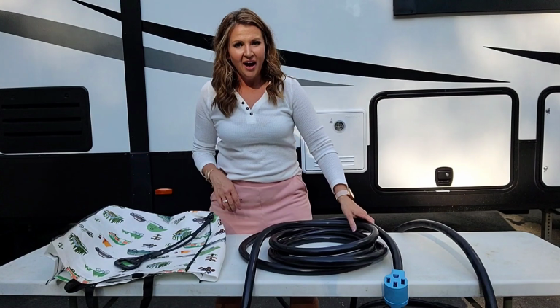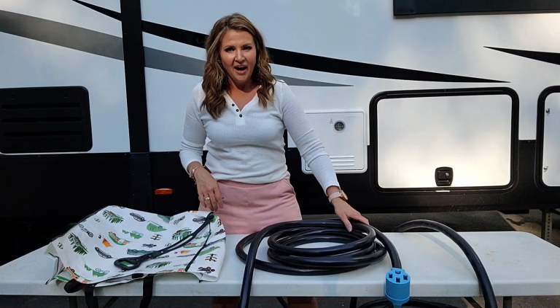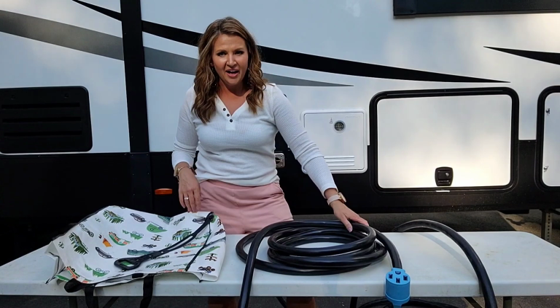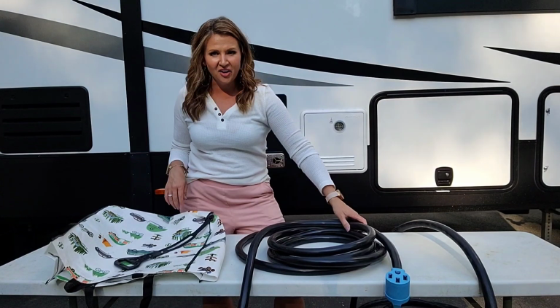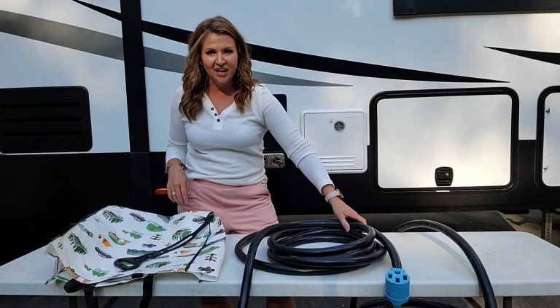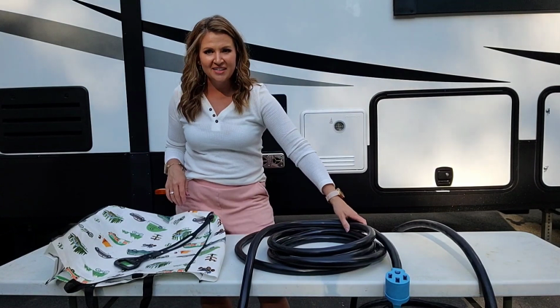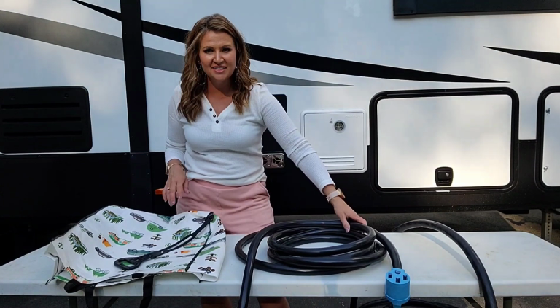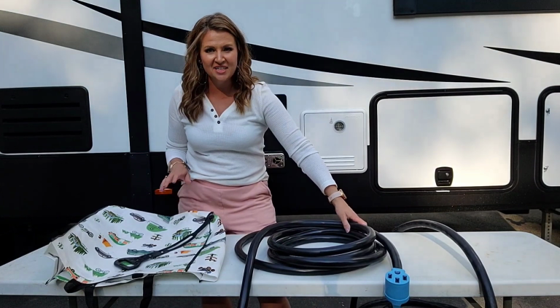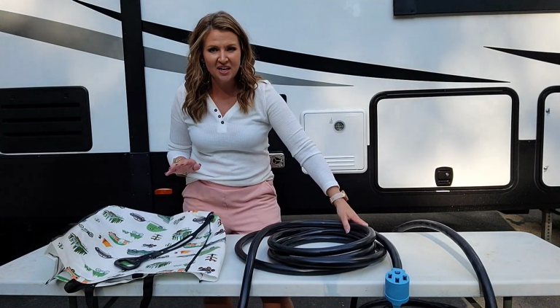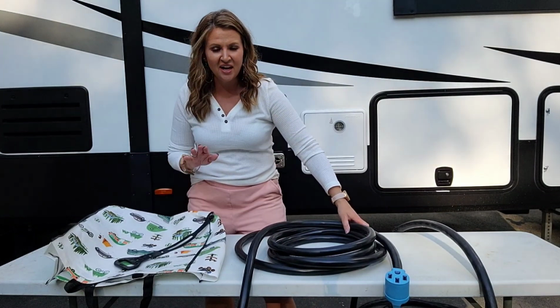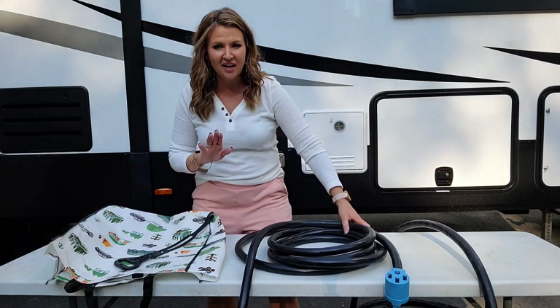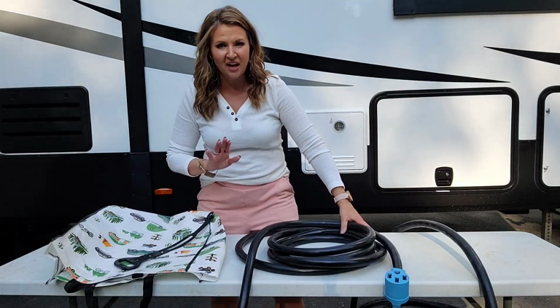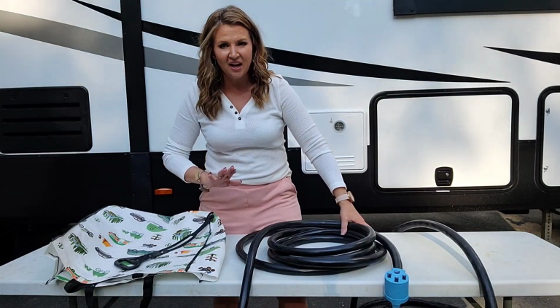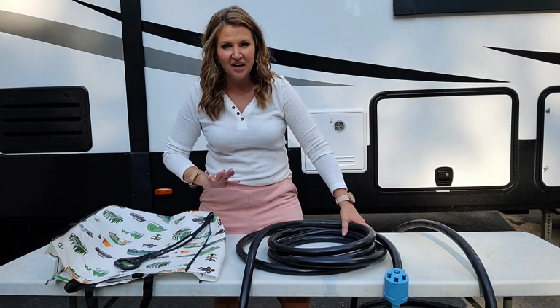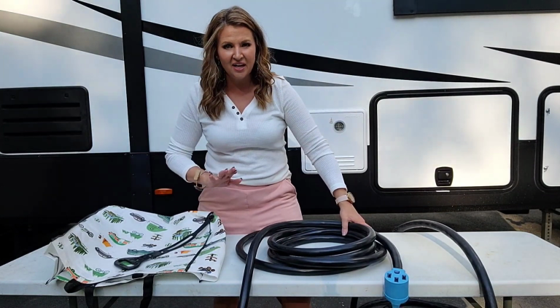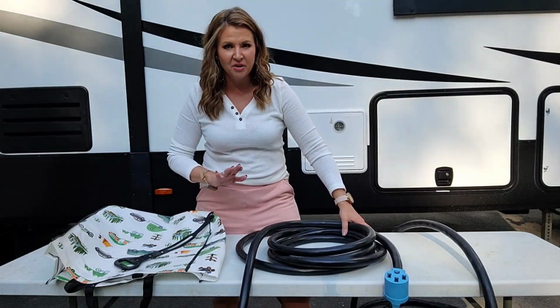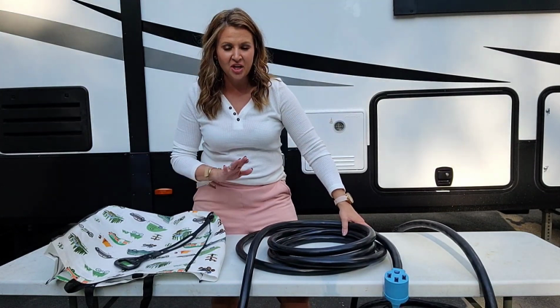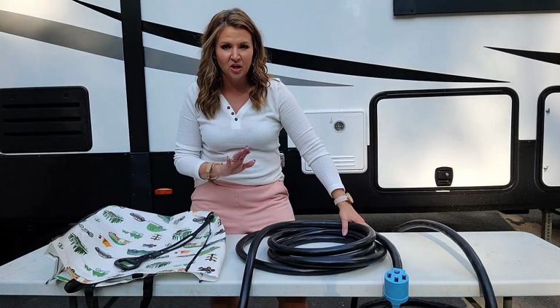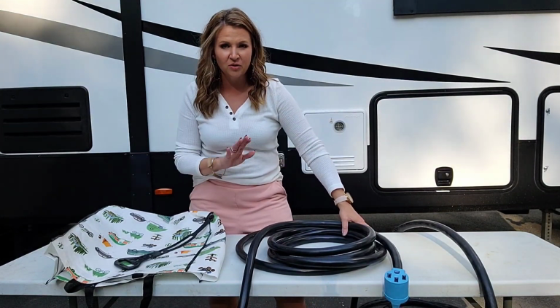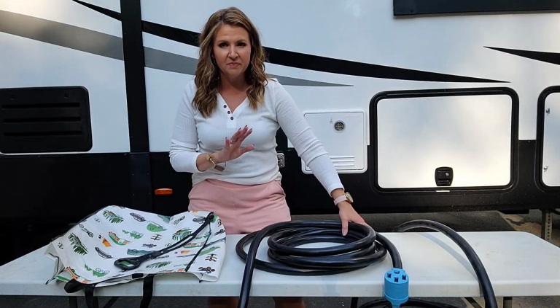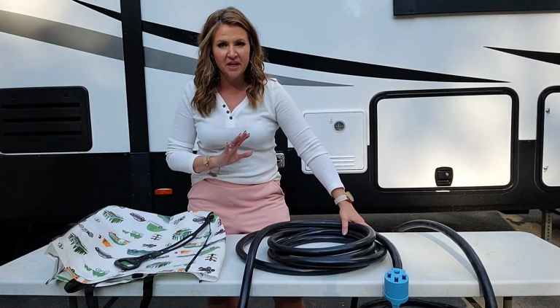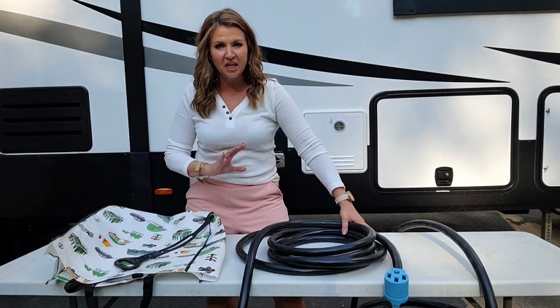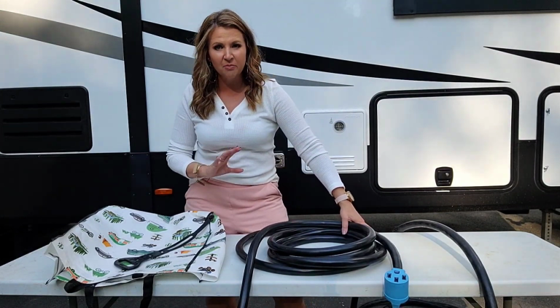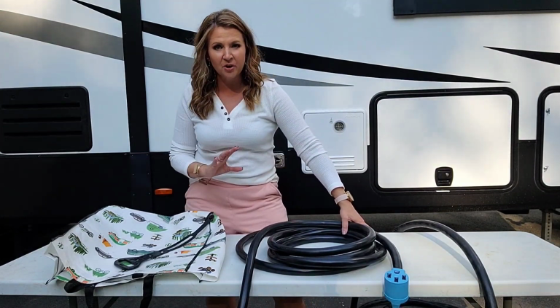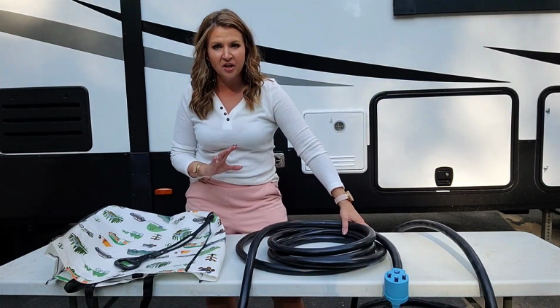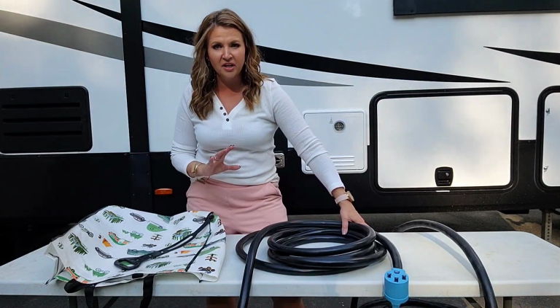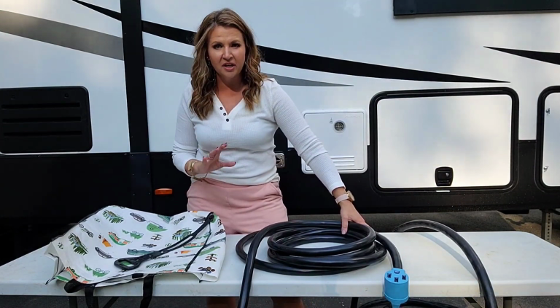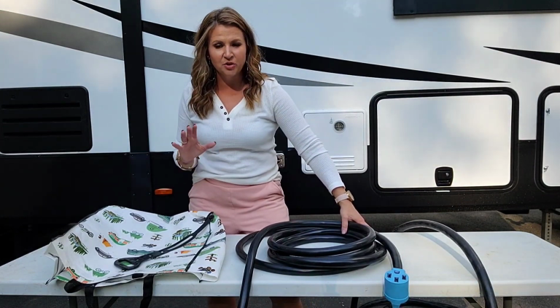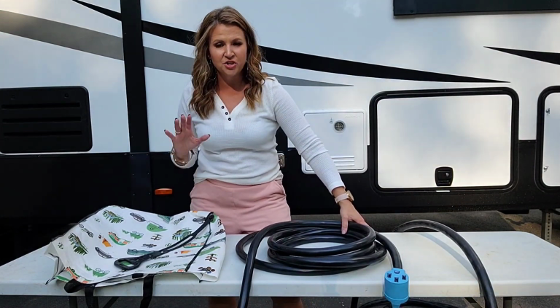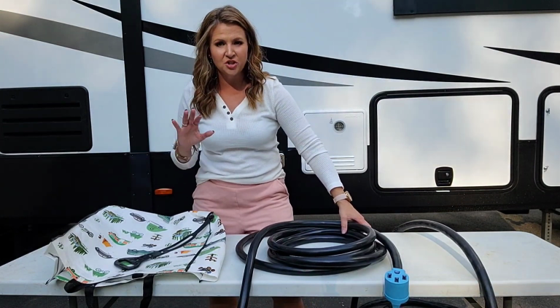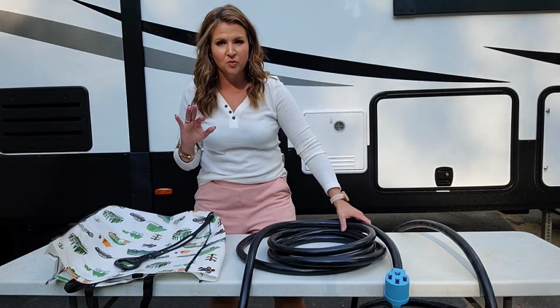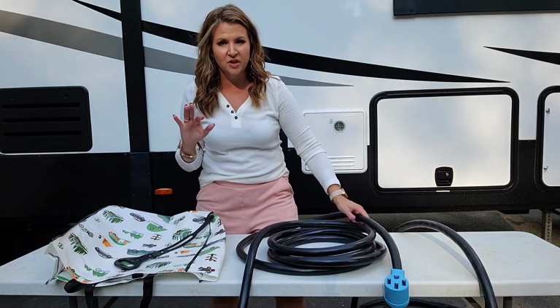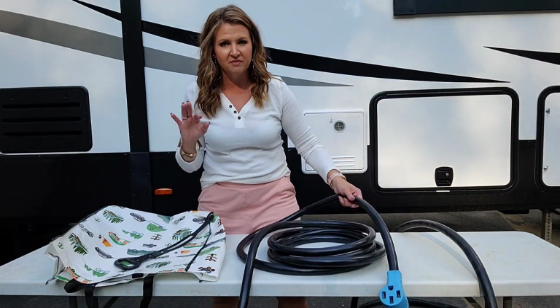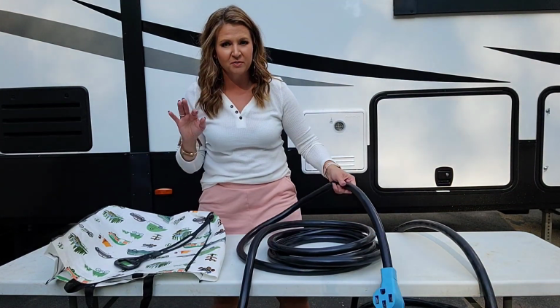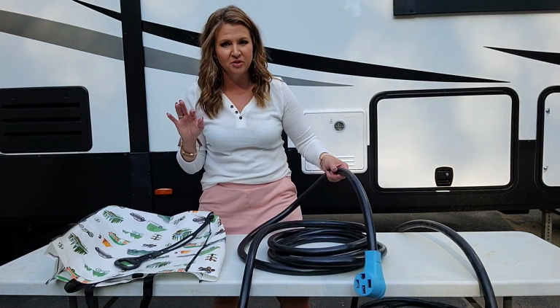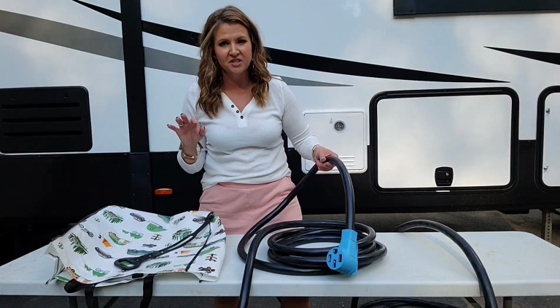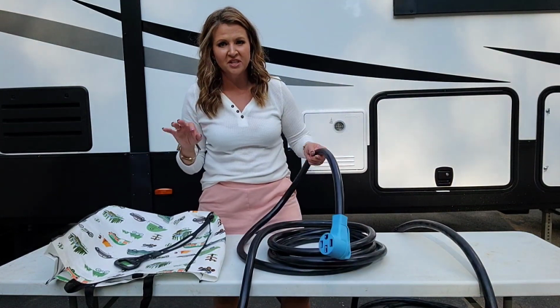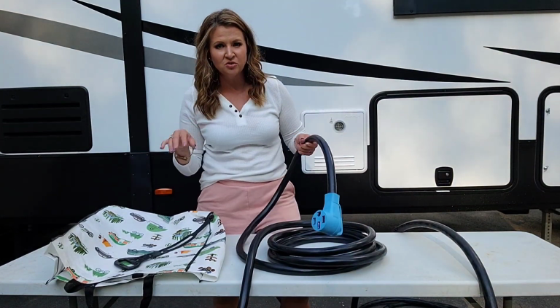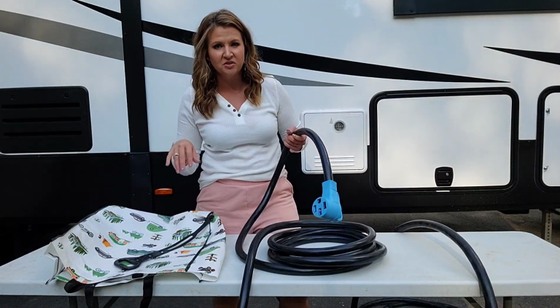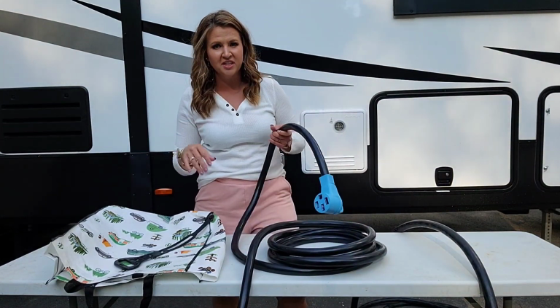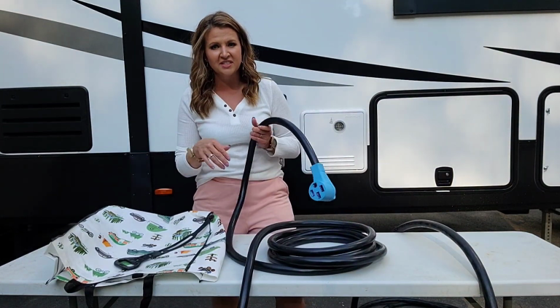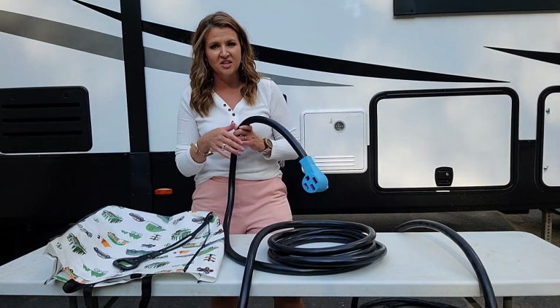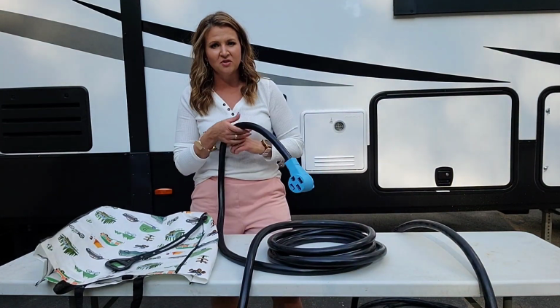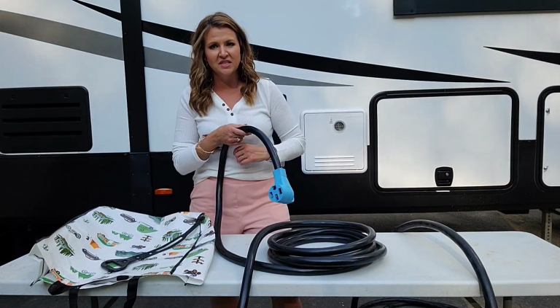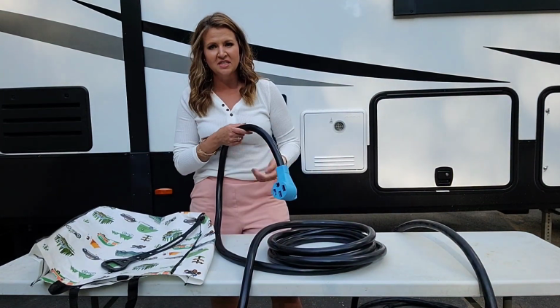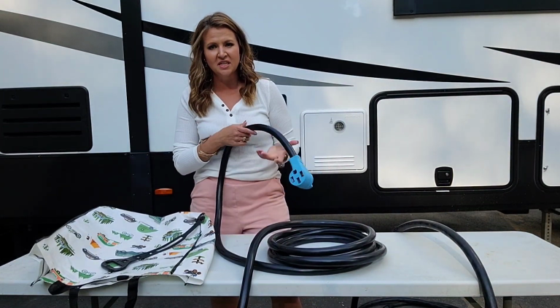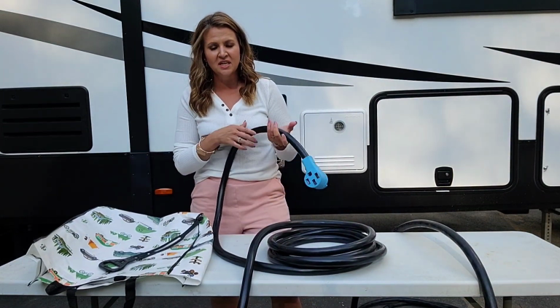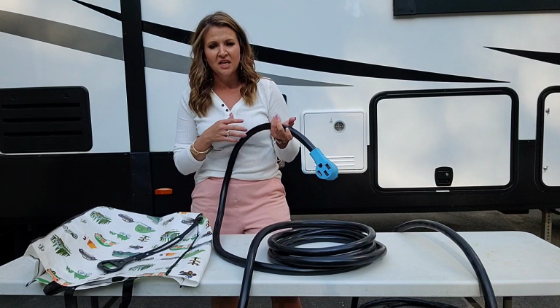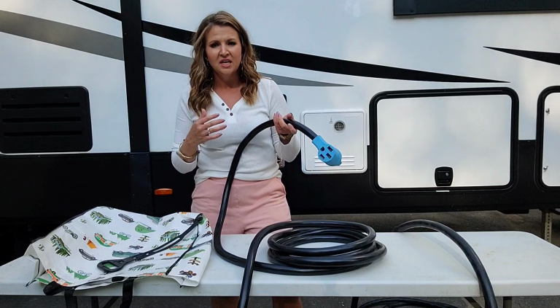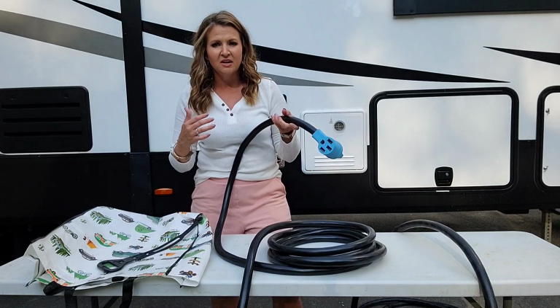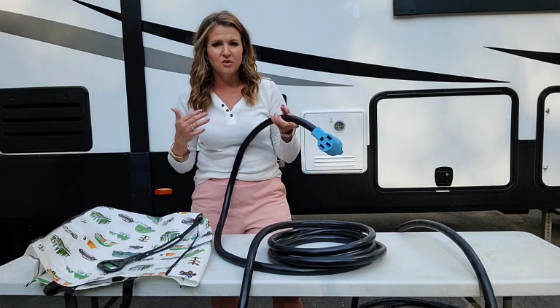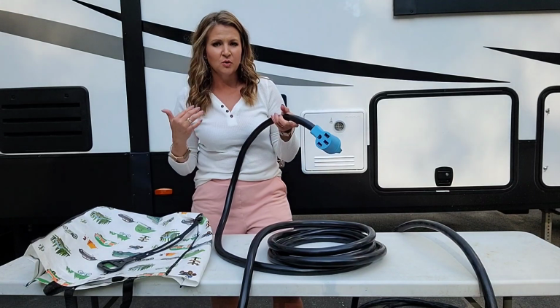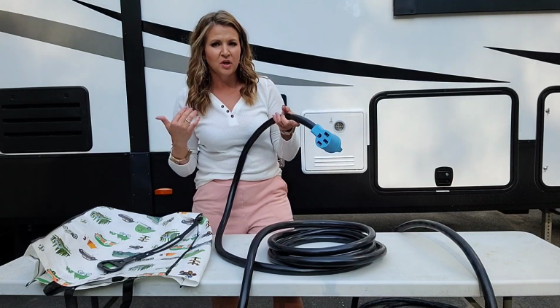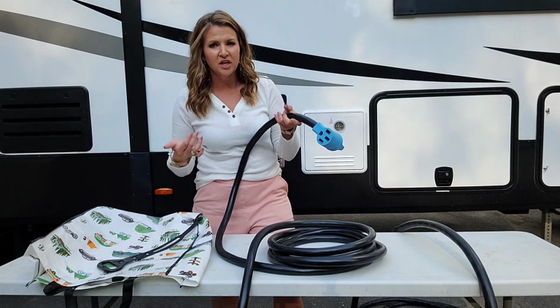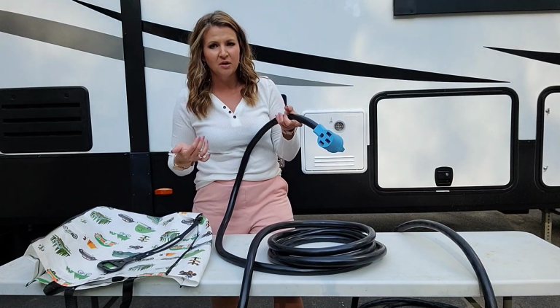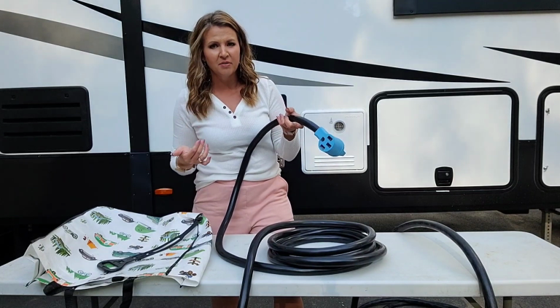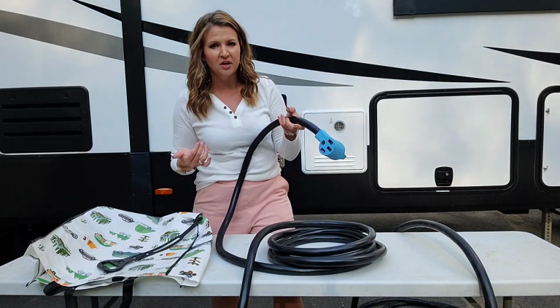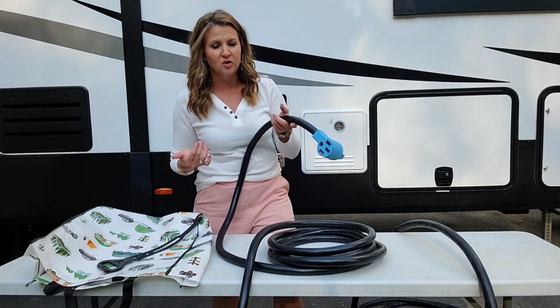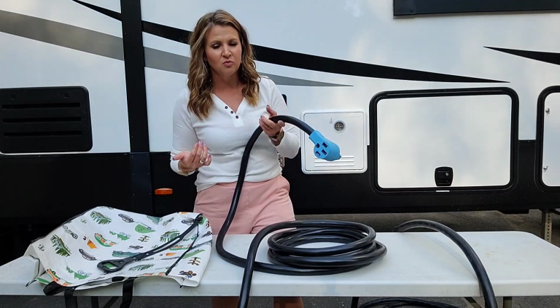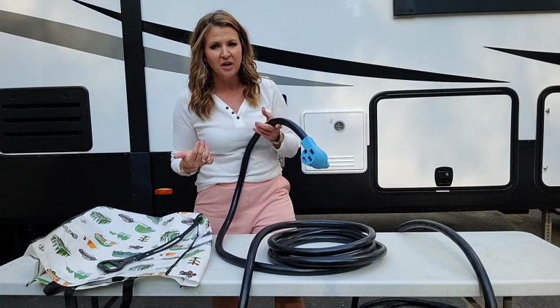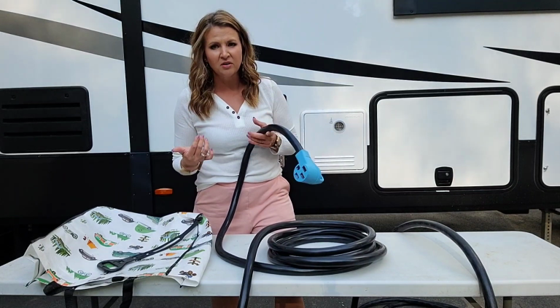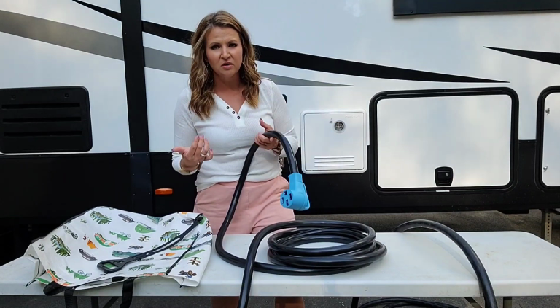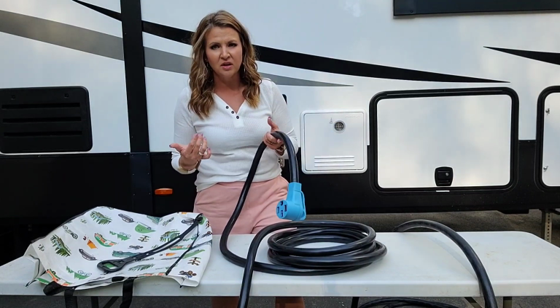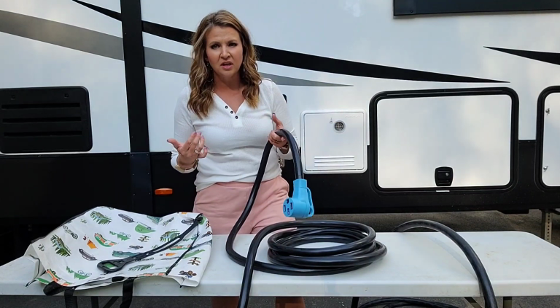Hey guys, today I am here with my camper and I want to show you one of the most essential things that you guys need if you are camping regularly.